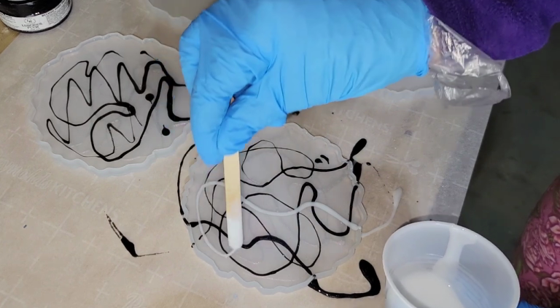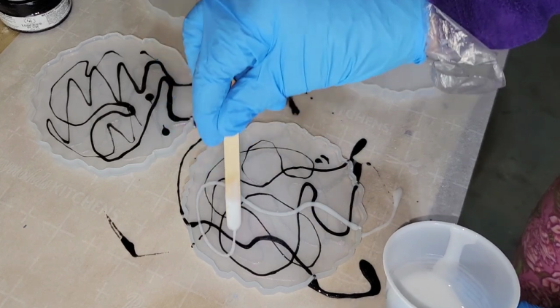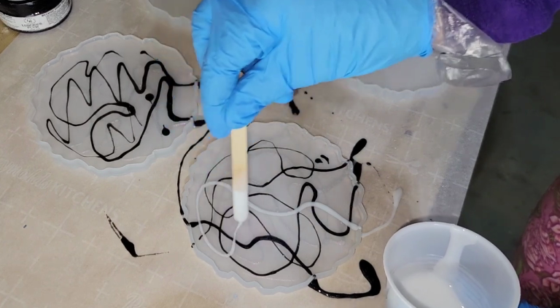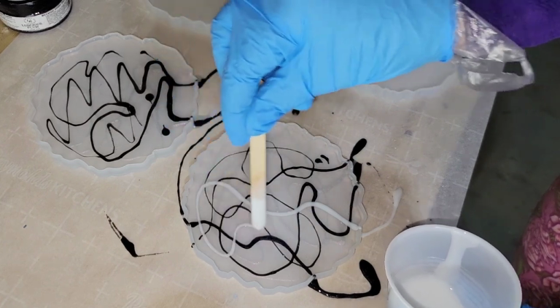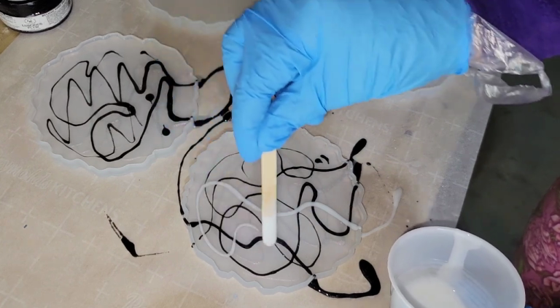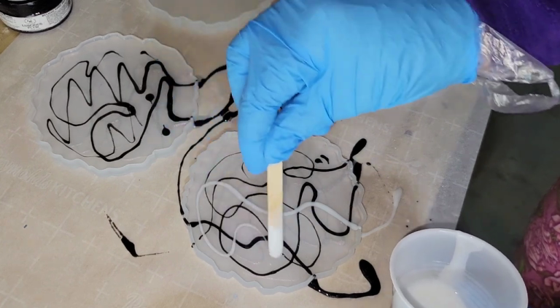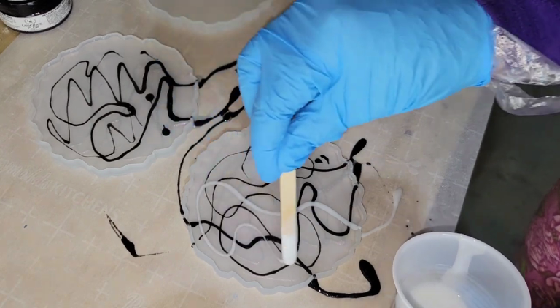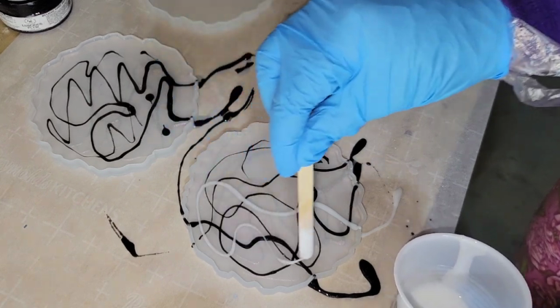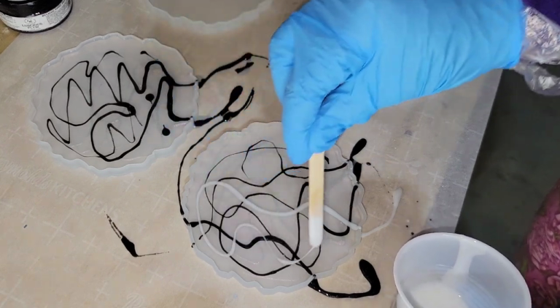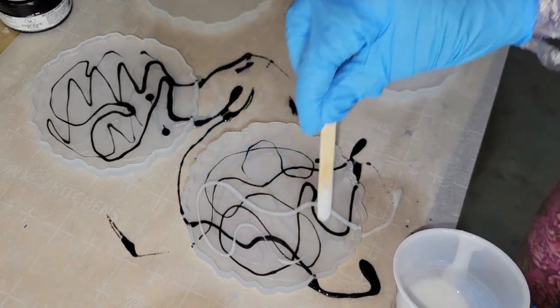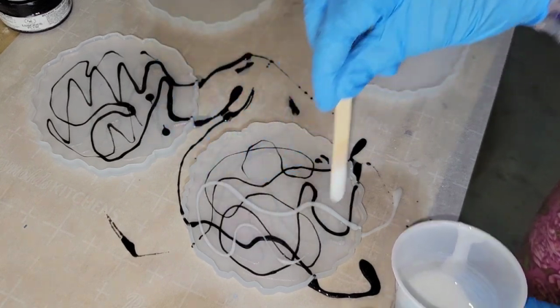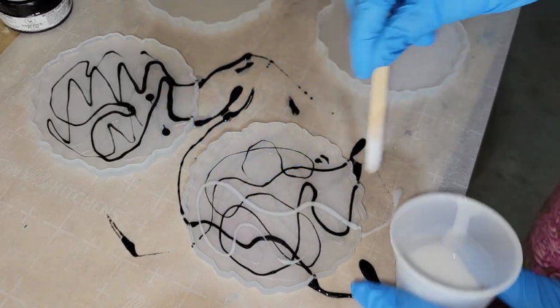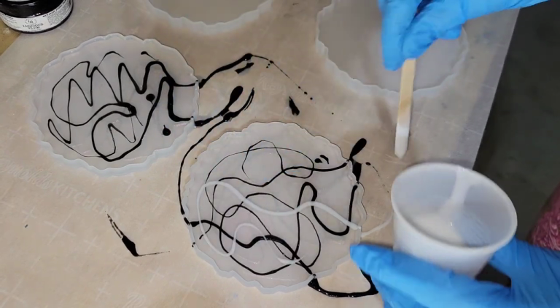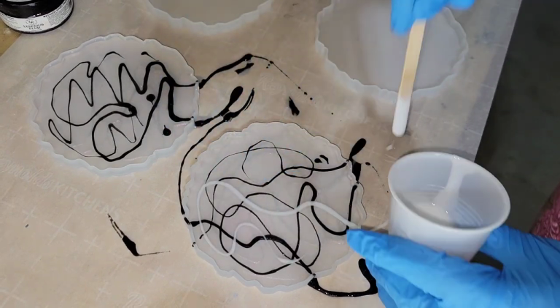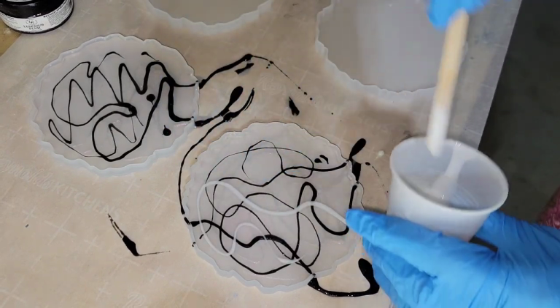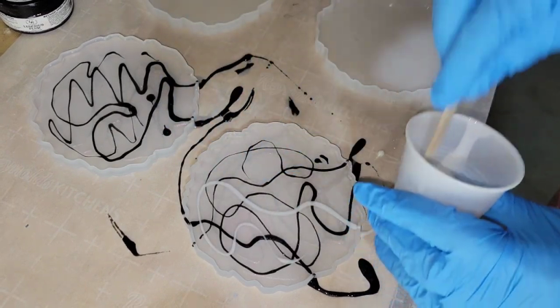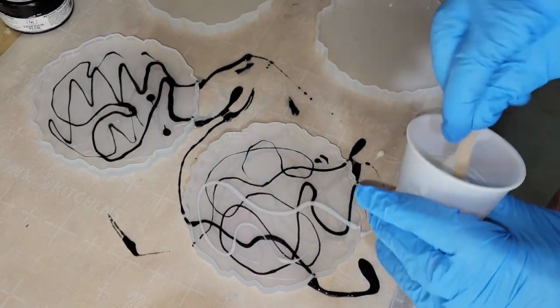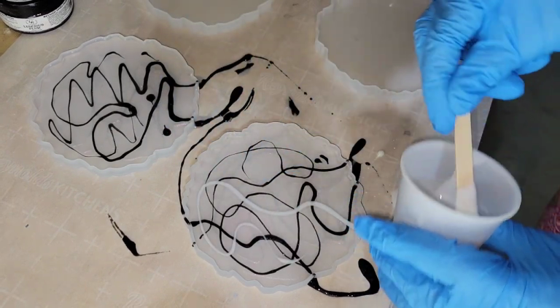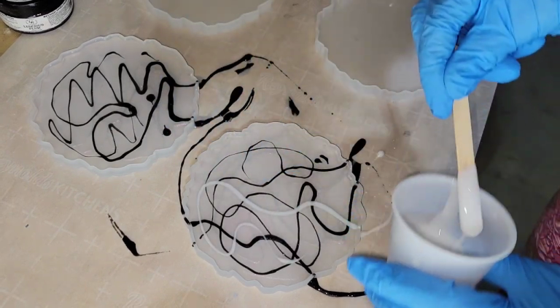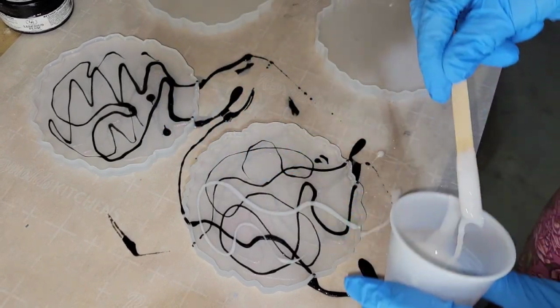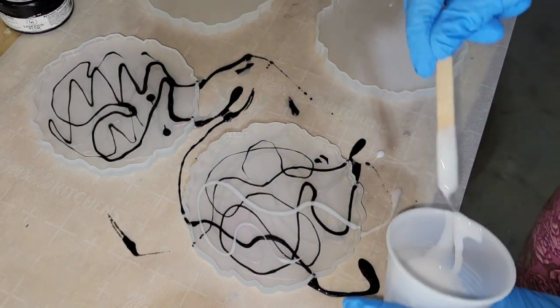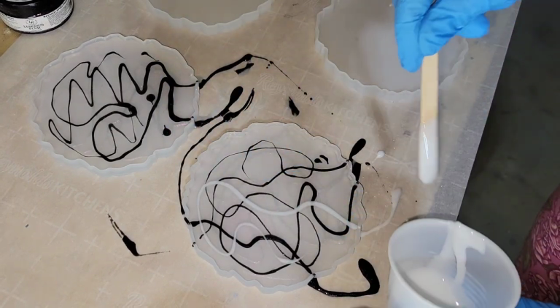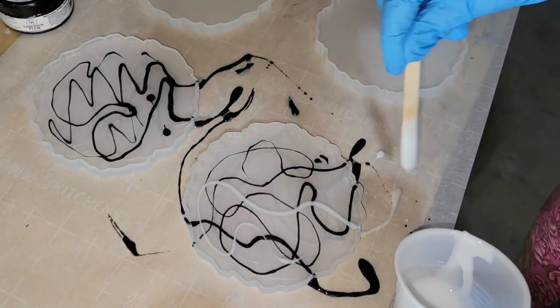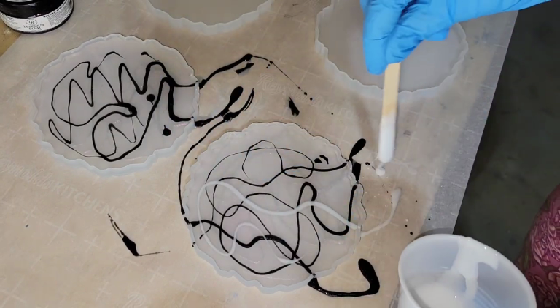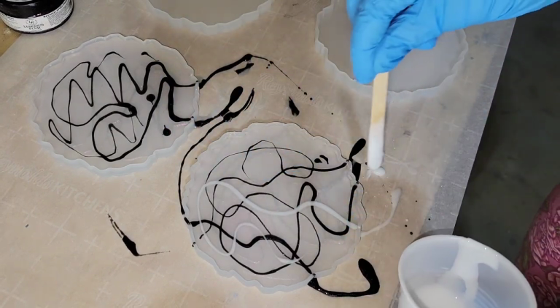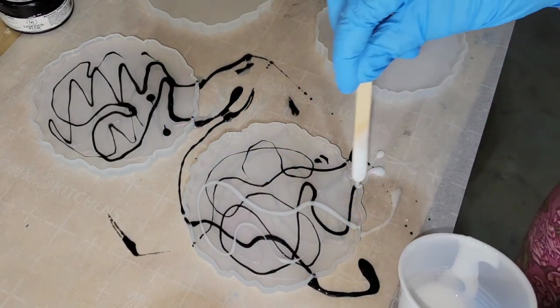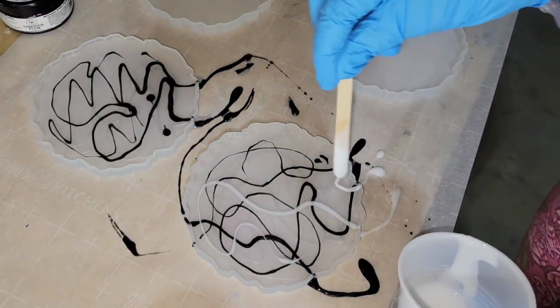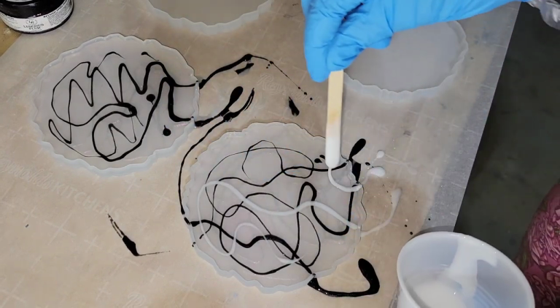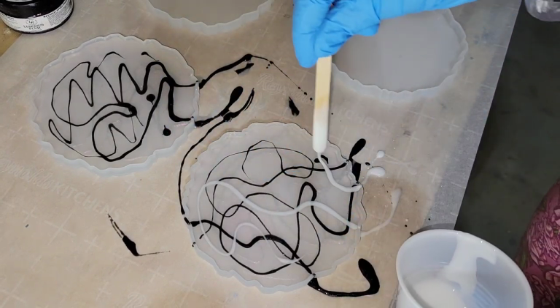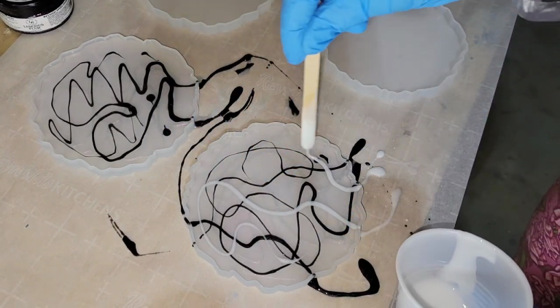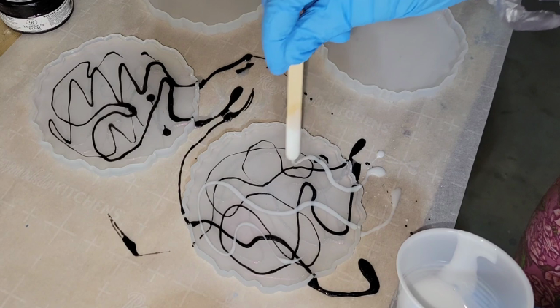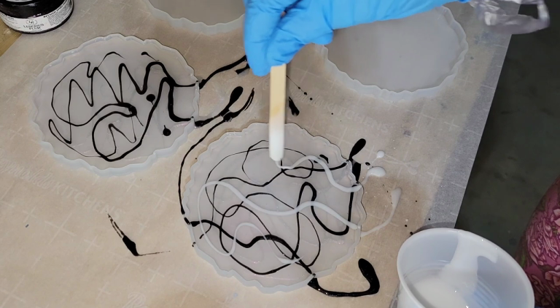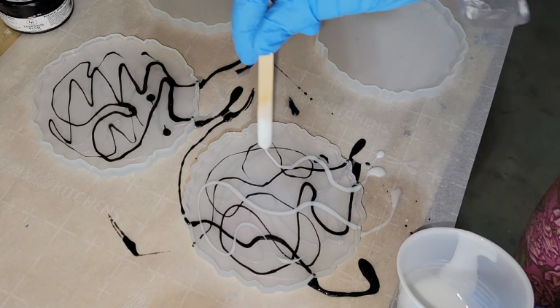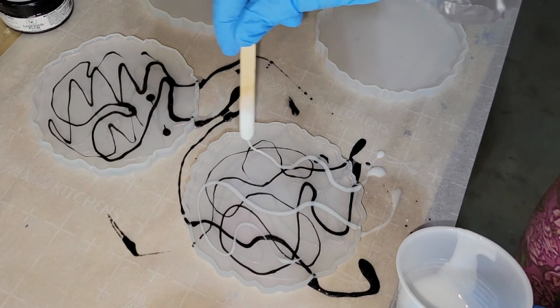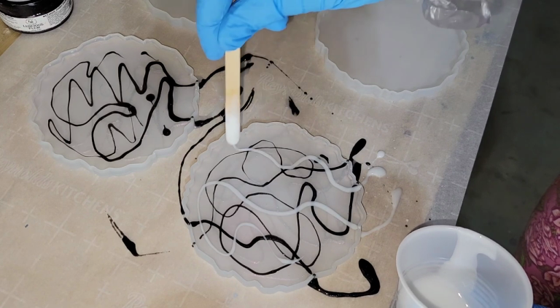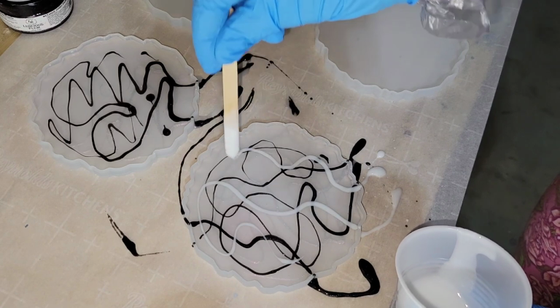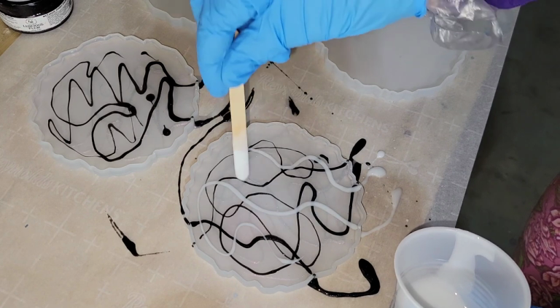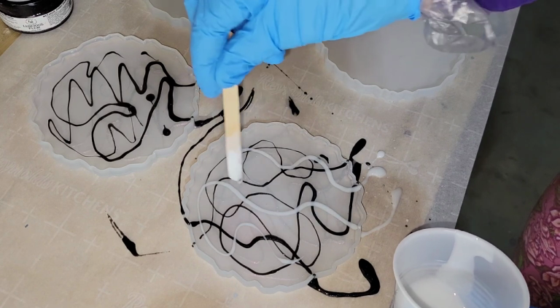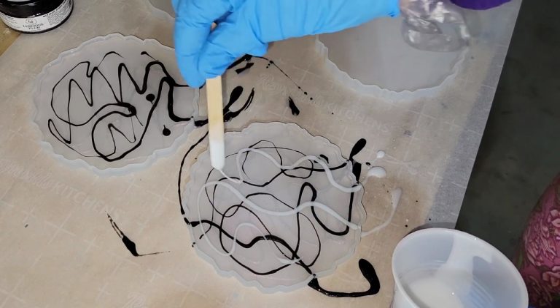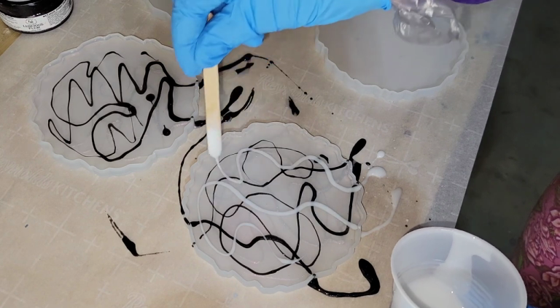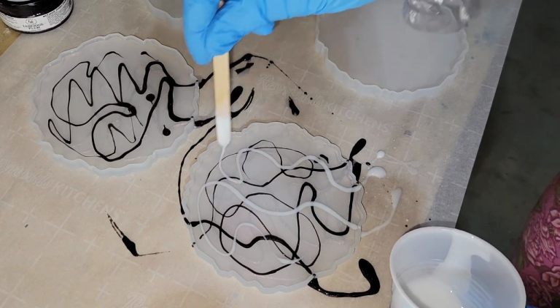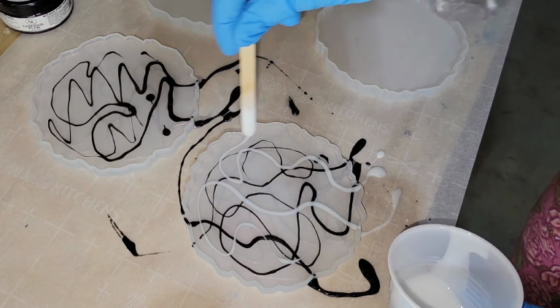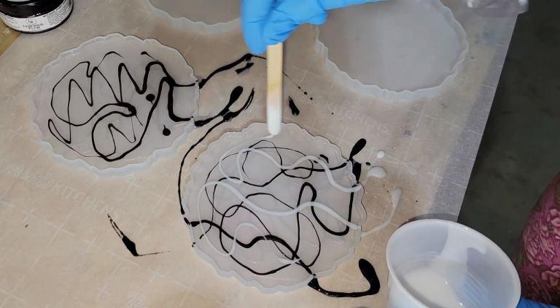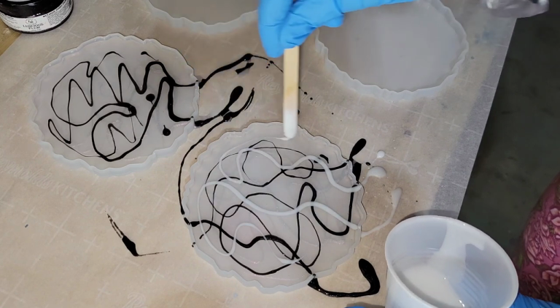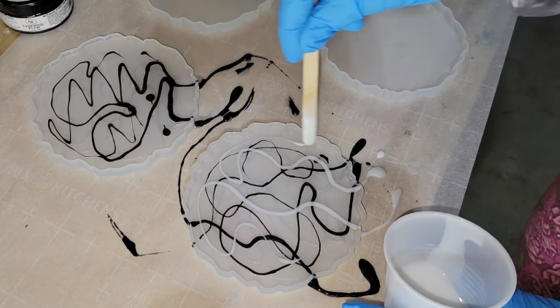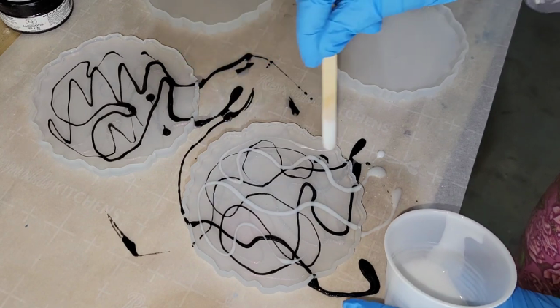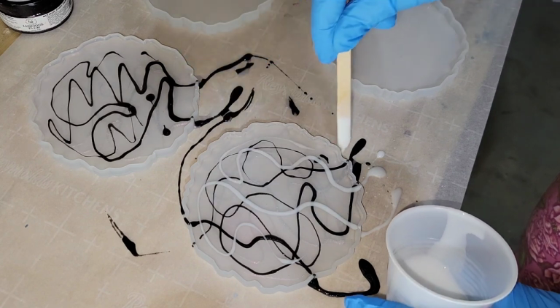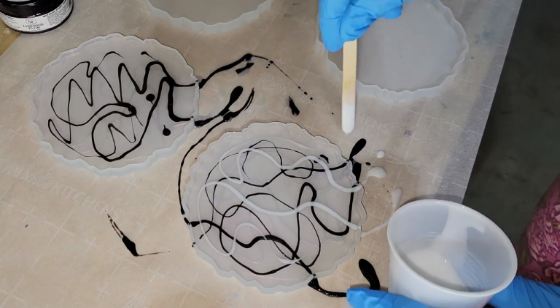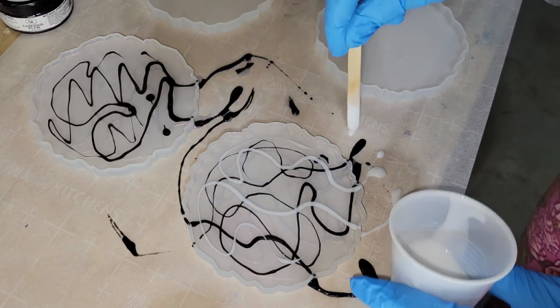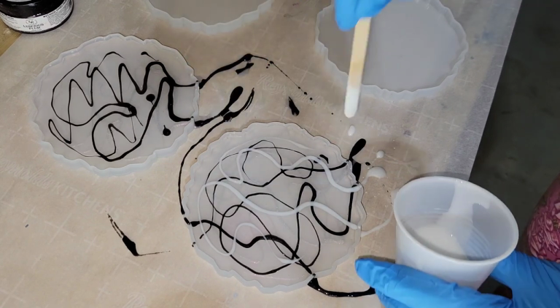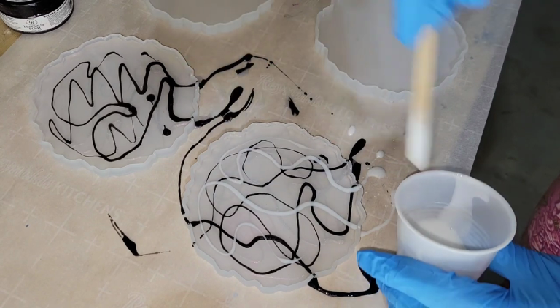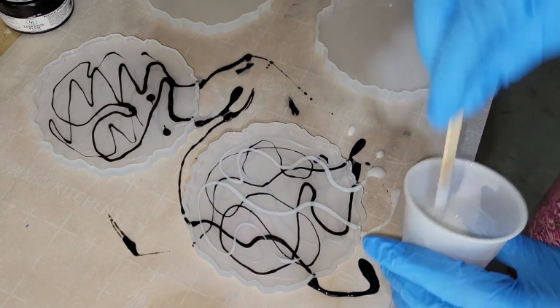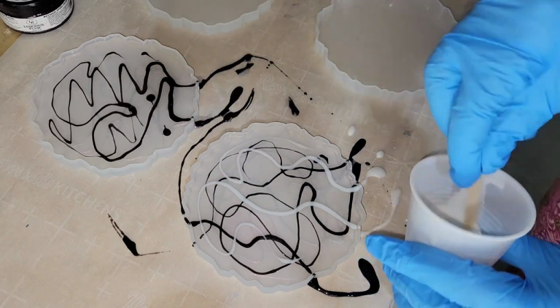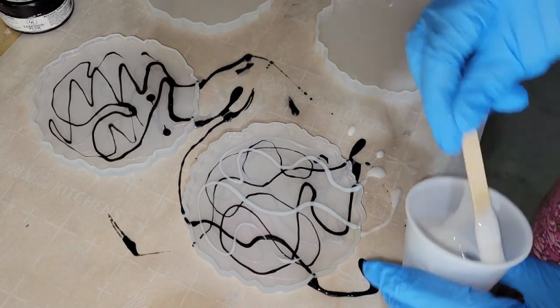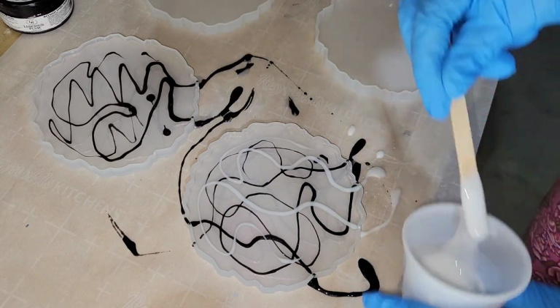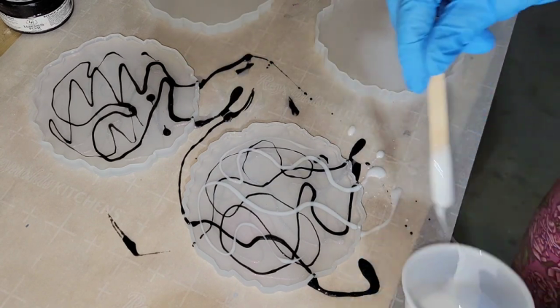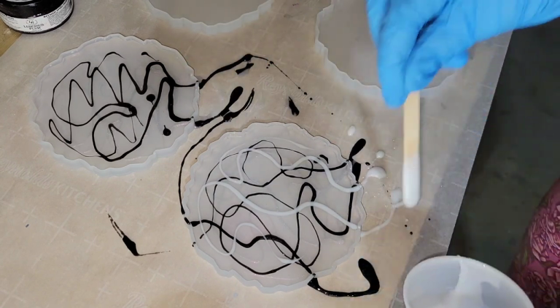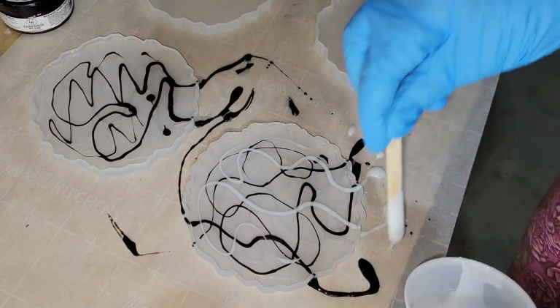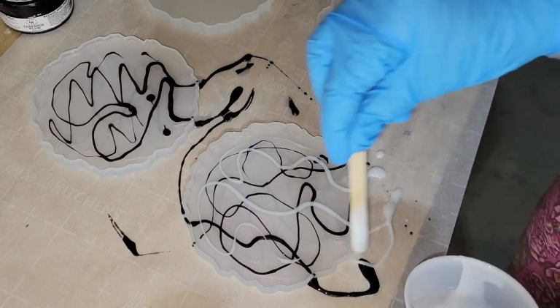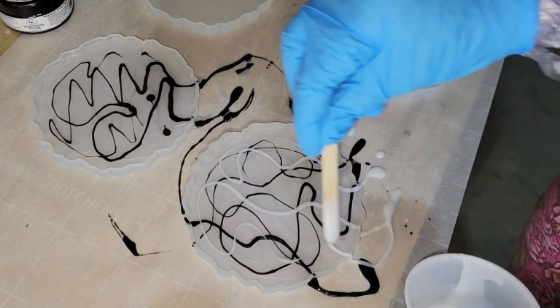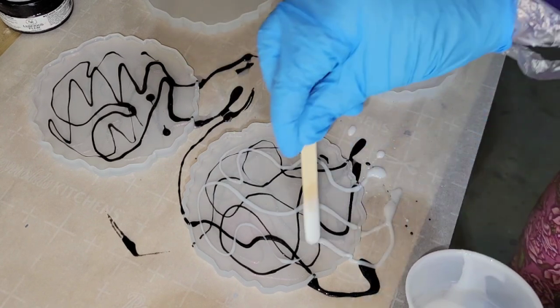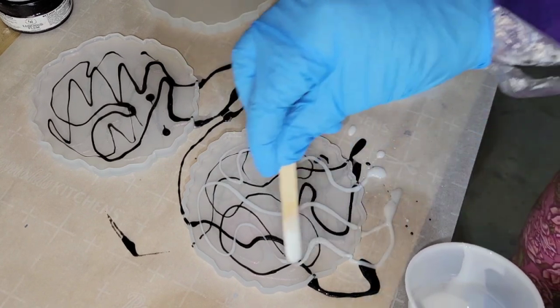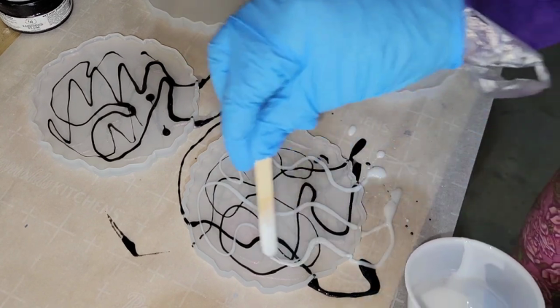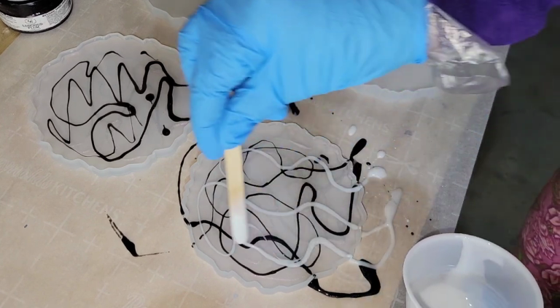I just went in and drizzled in some of that Interference Pink, some of that Black Pearl, and now I'm going in with the Angel White Epoxy Paste.